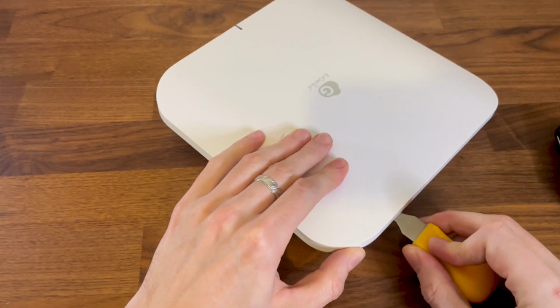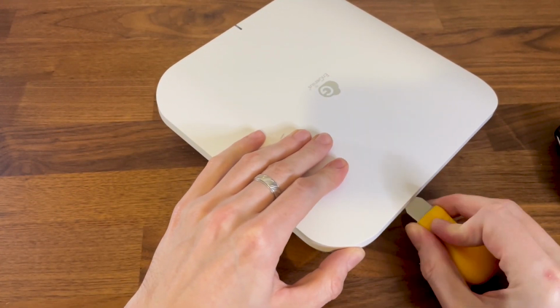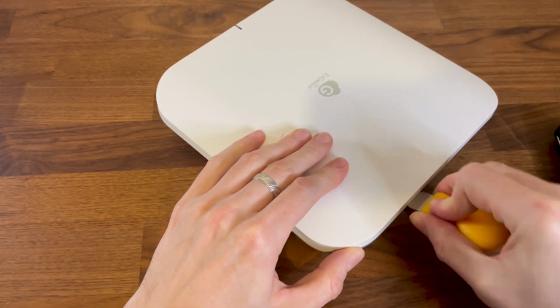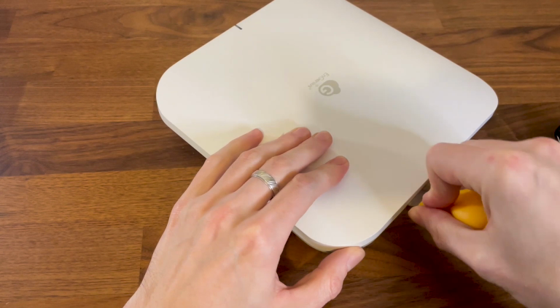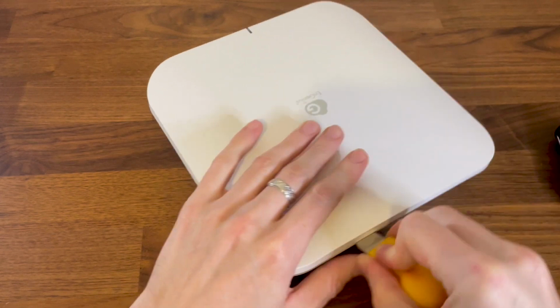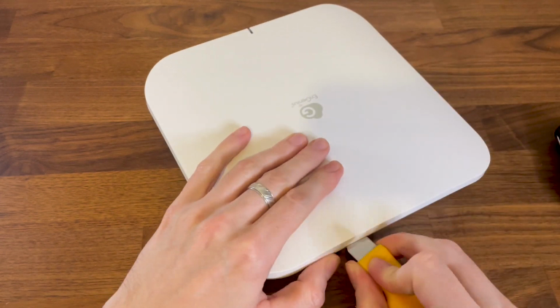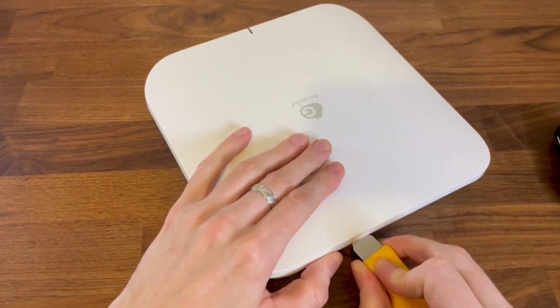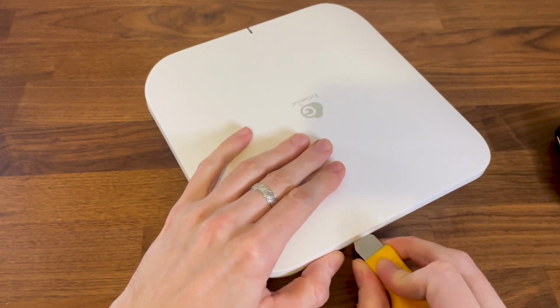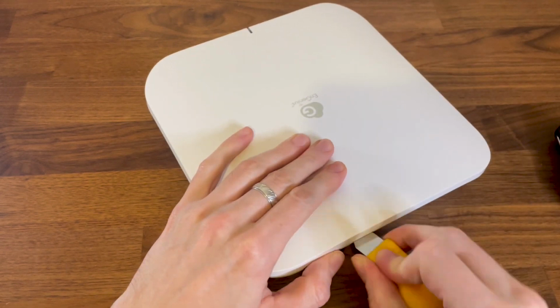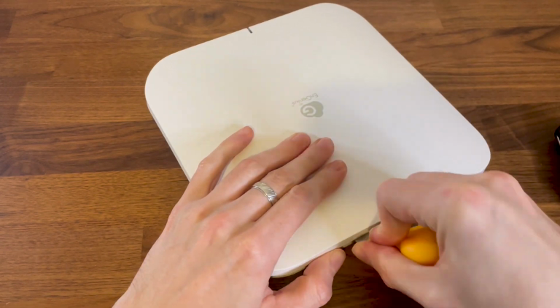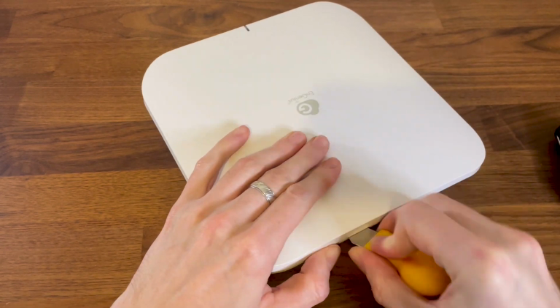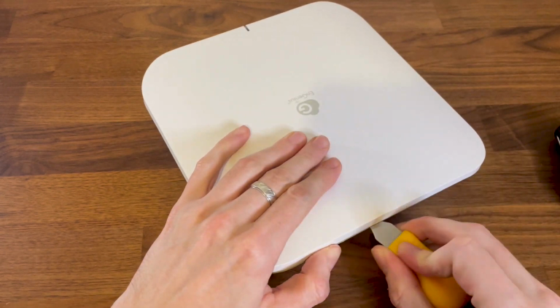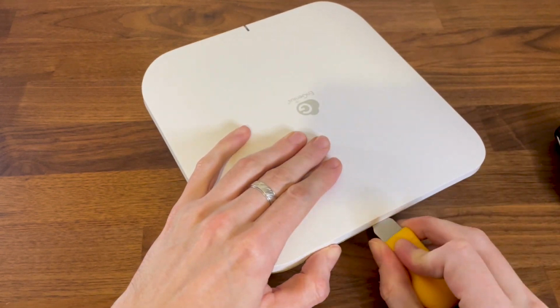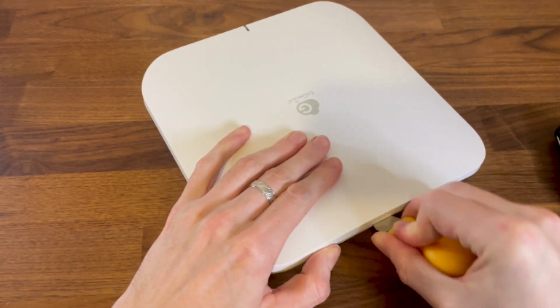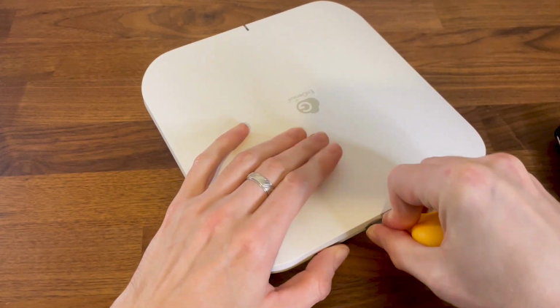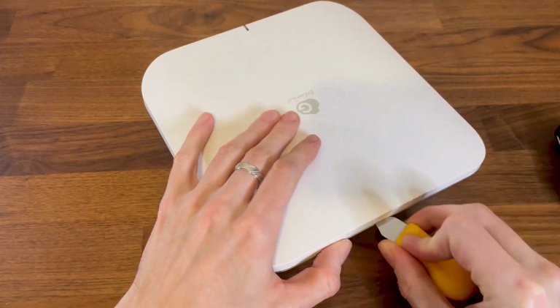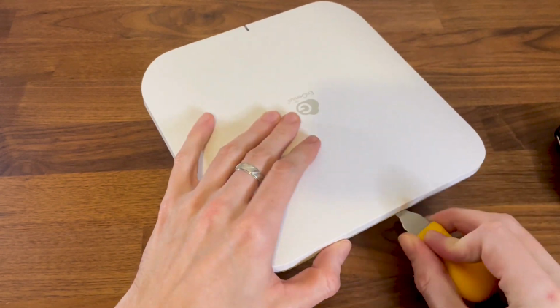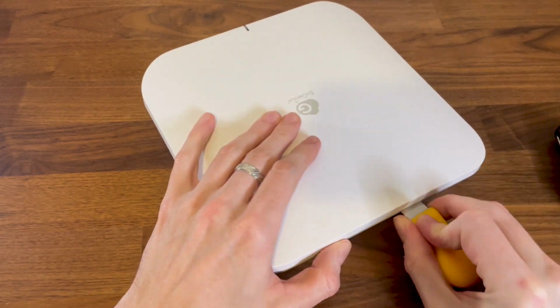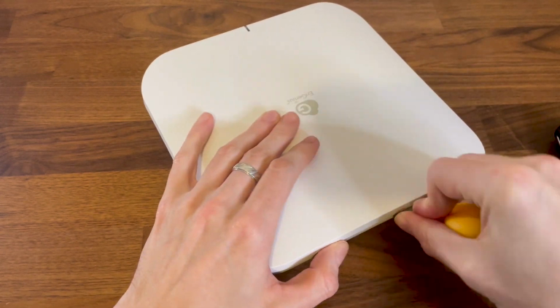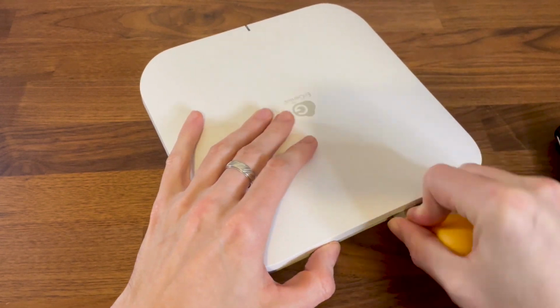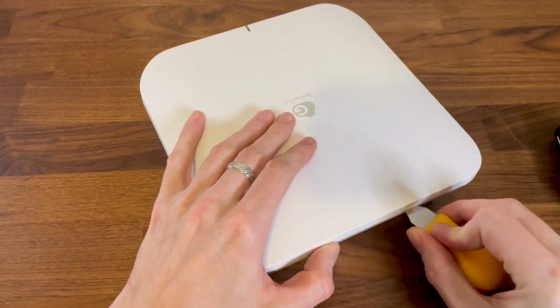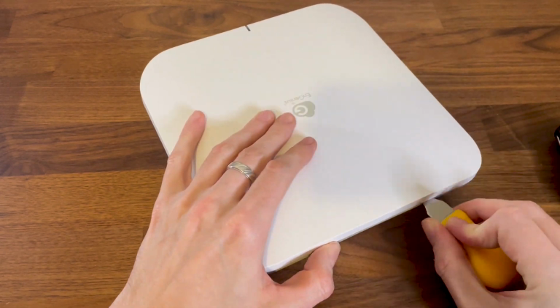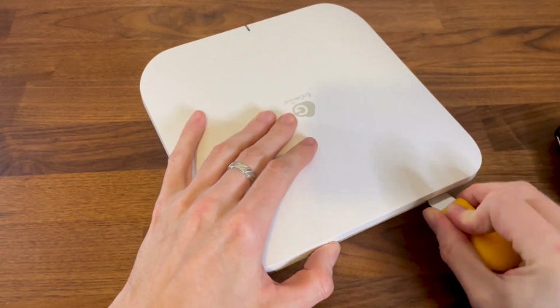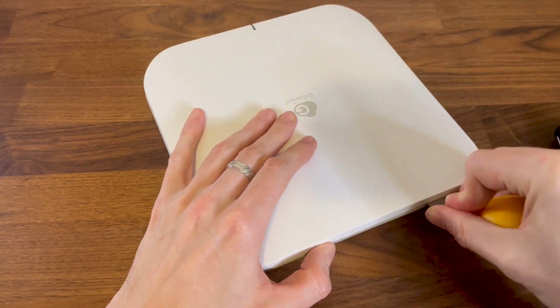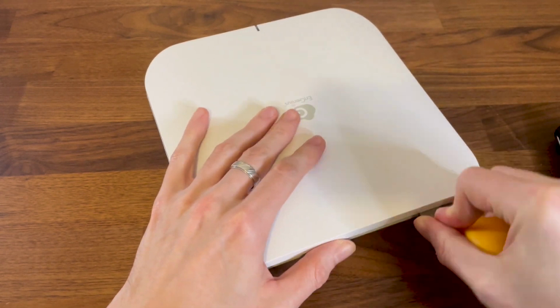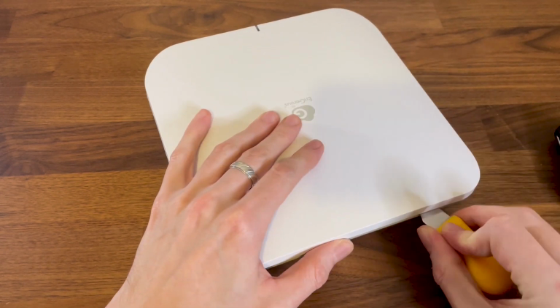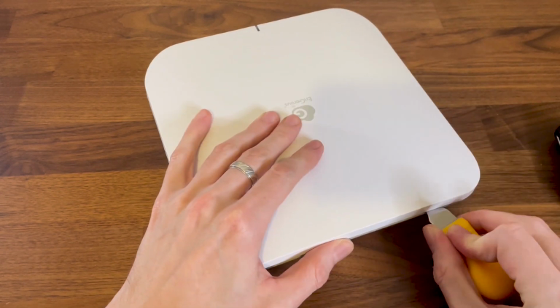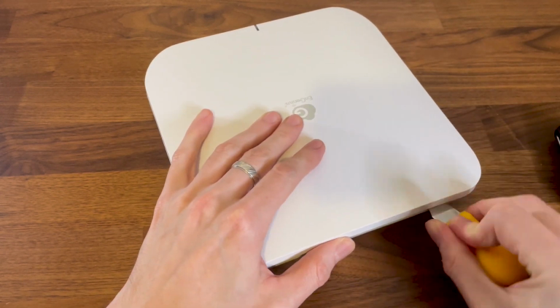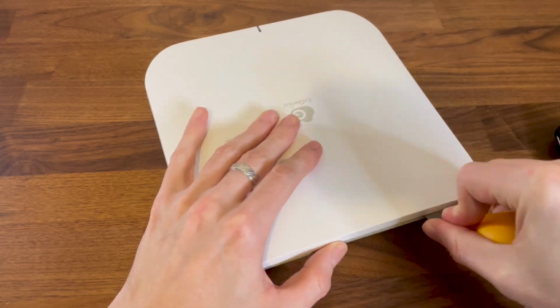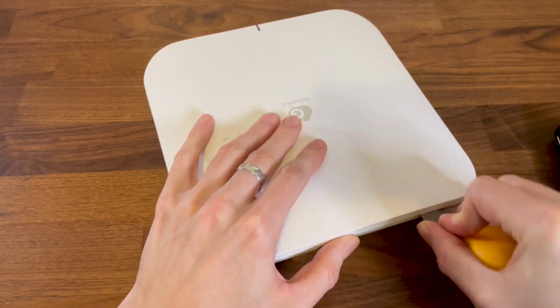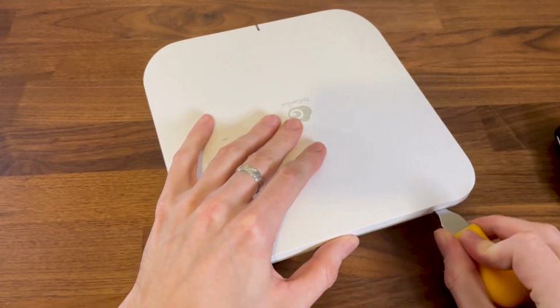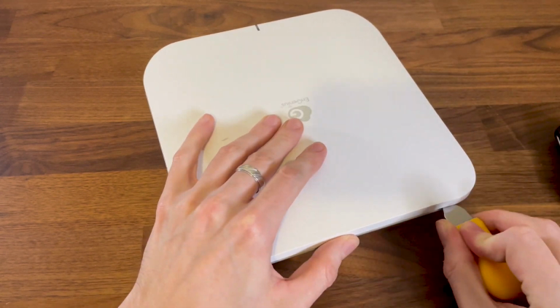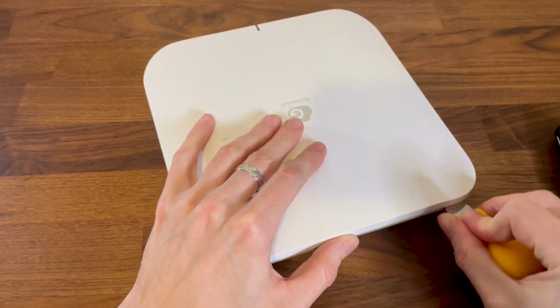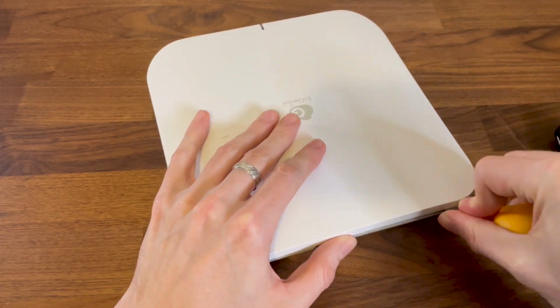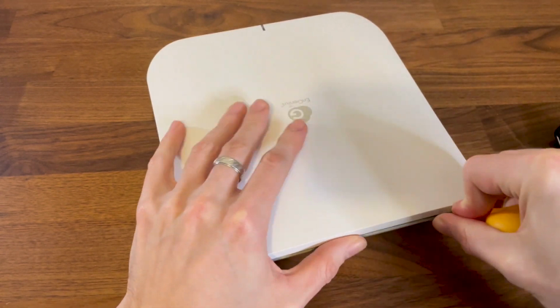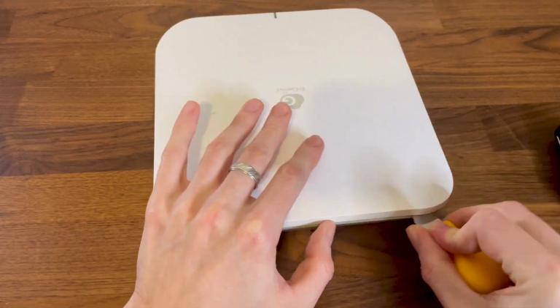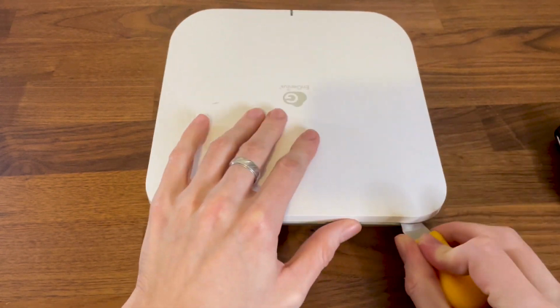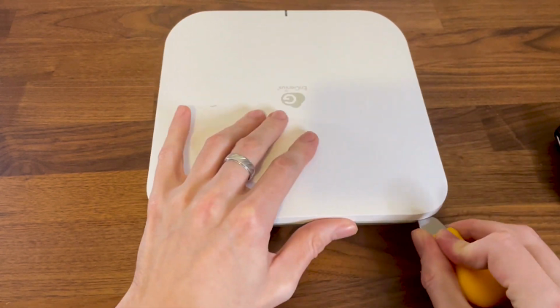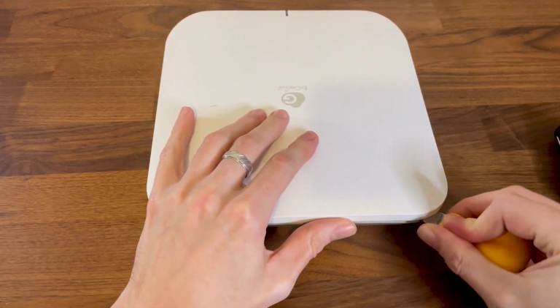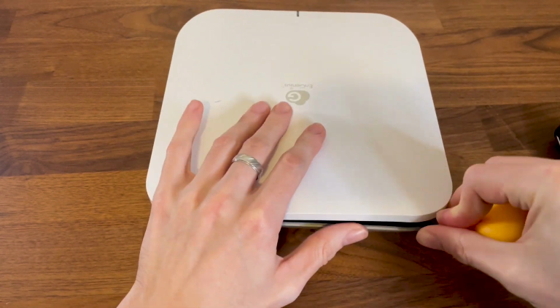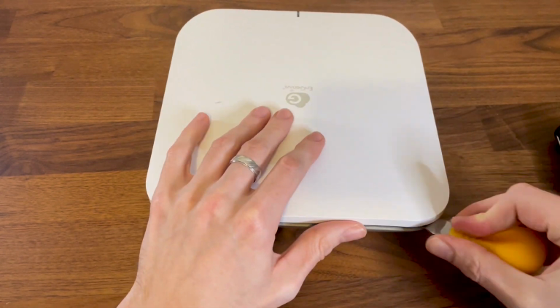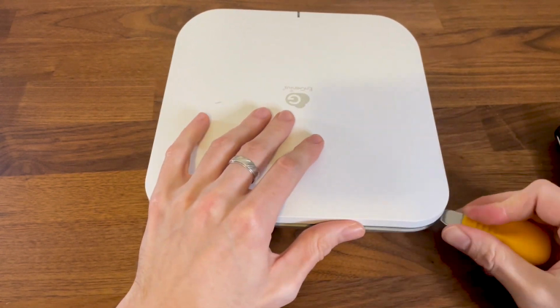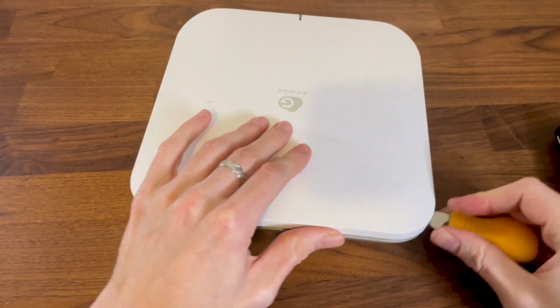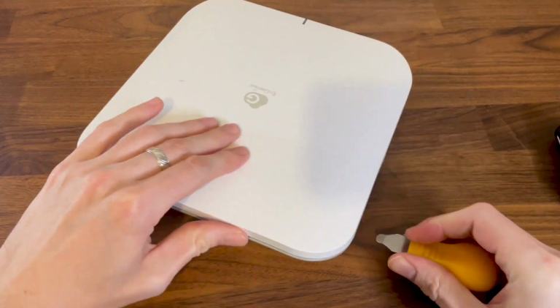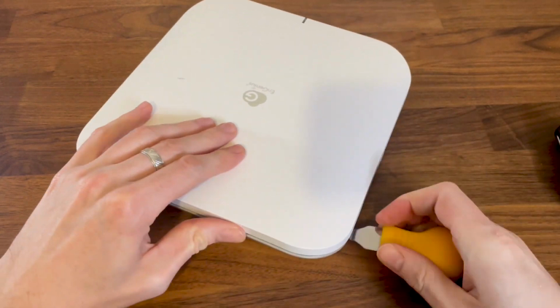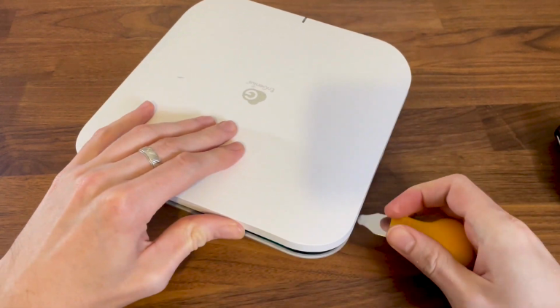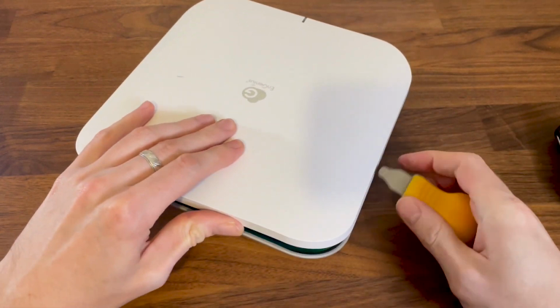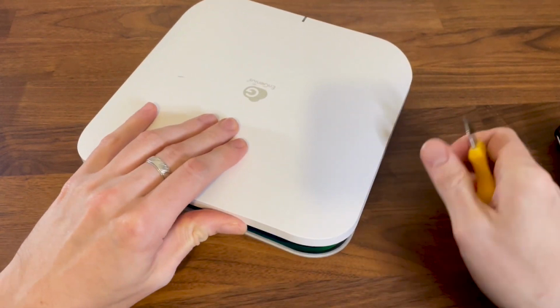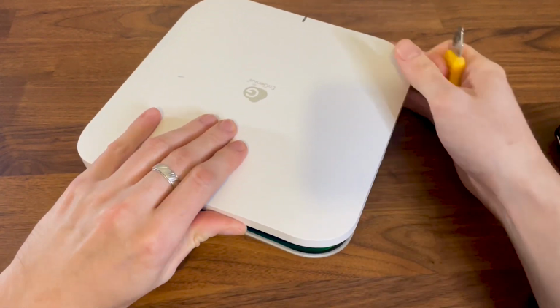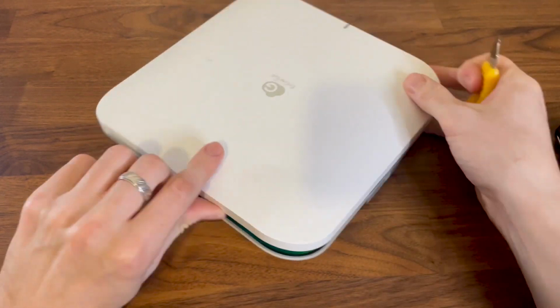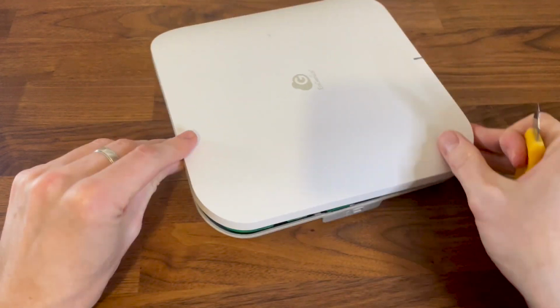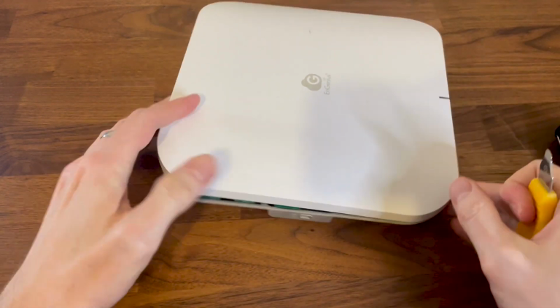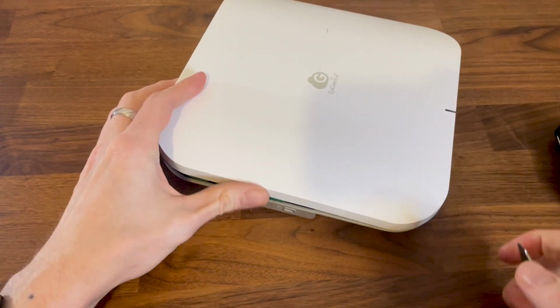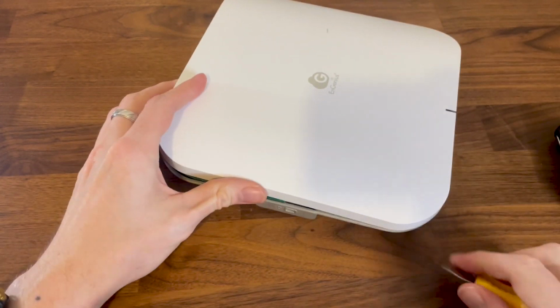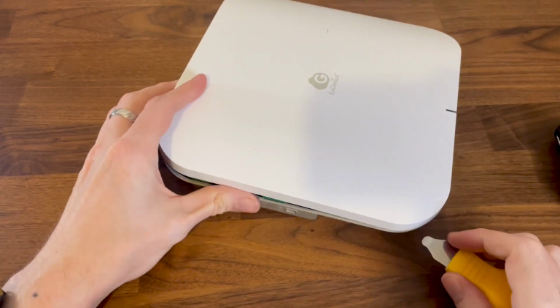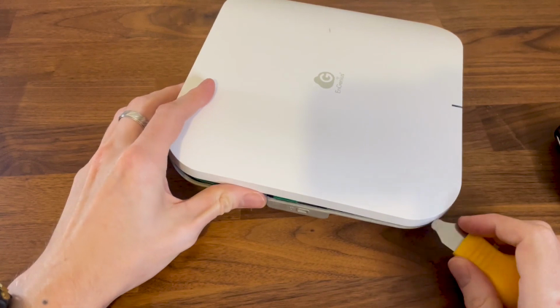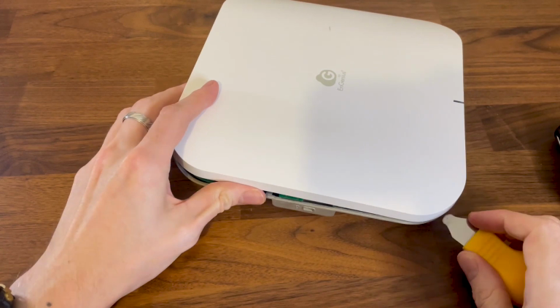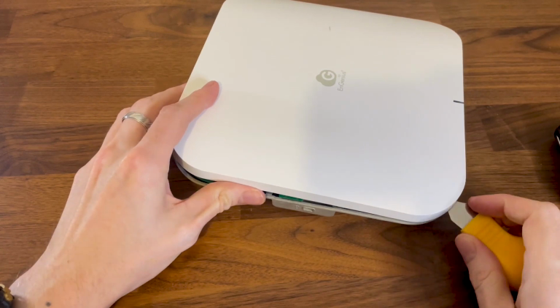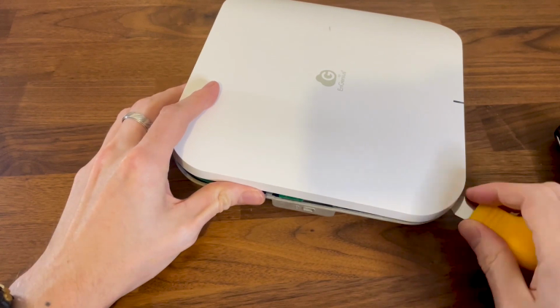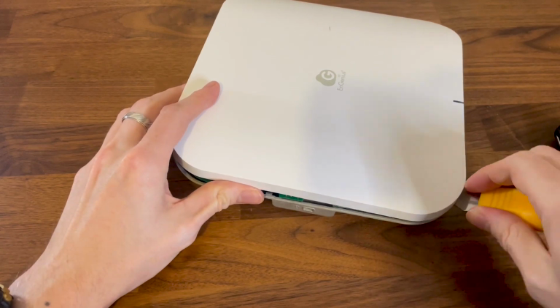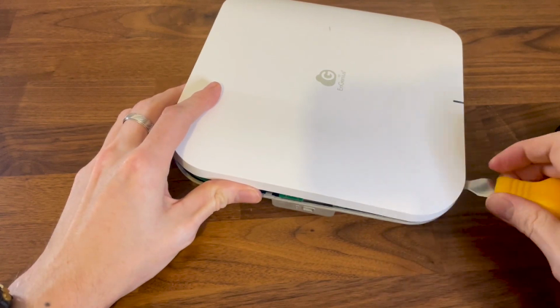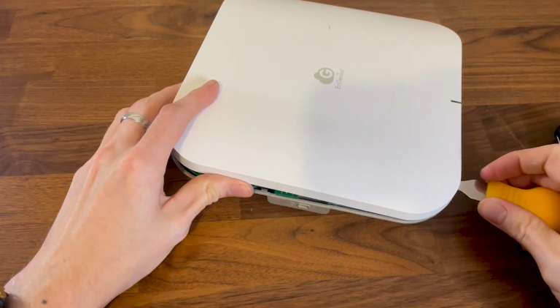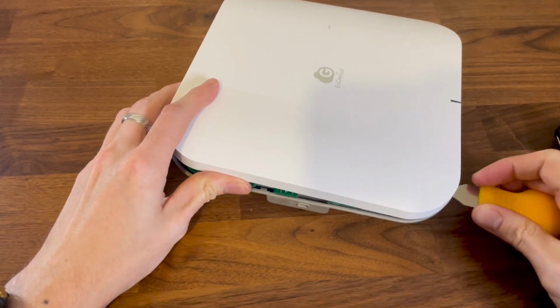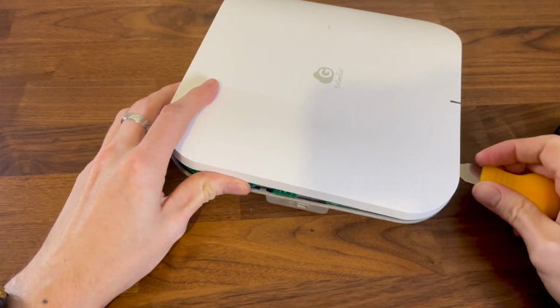Anyway, after taking out the screws, I had to use a prying tool to detach that plastic top part, and then we can see the antenna pattern.